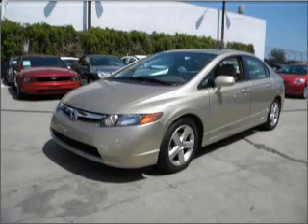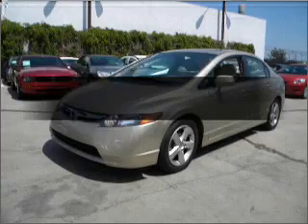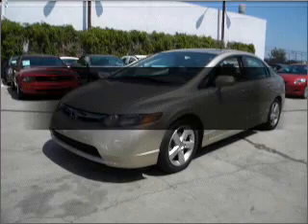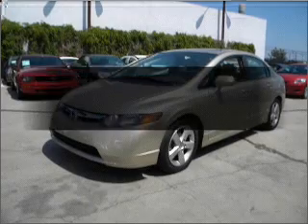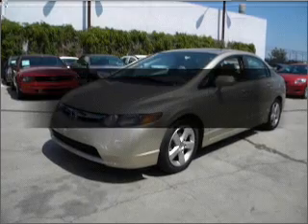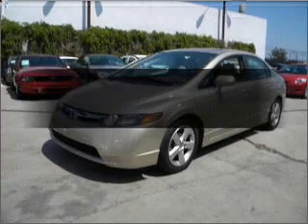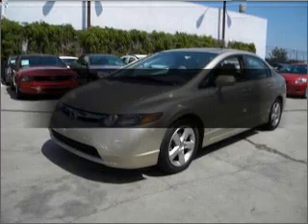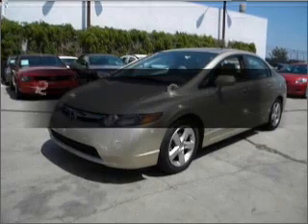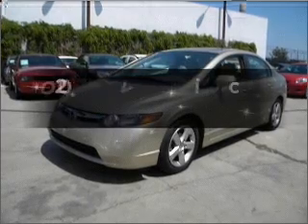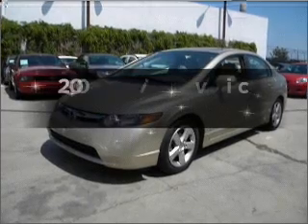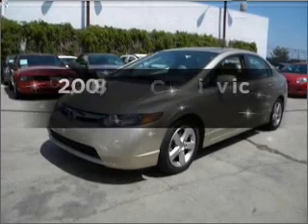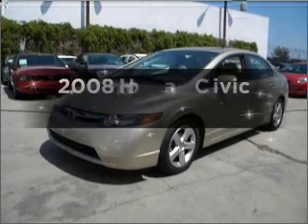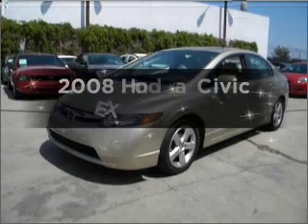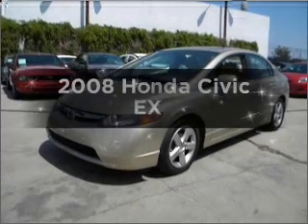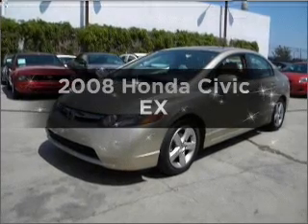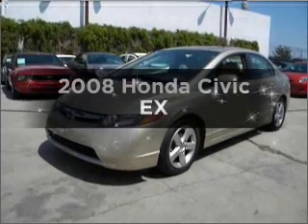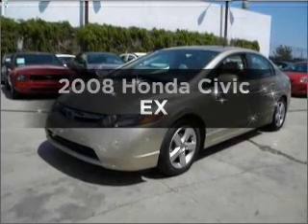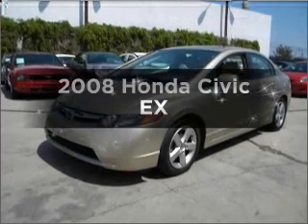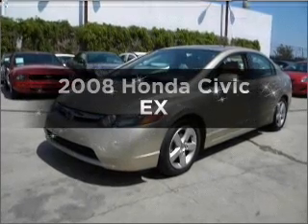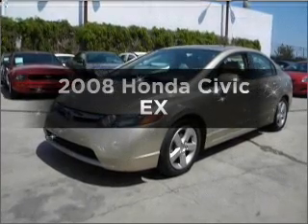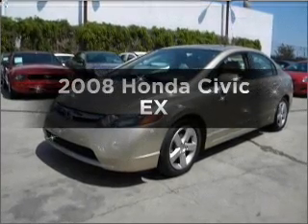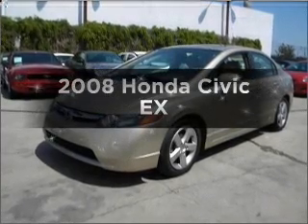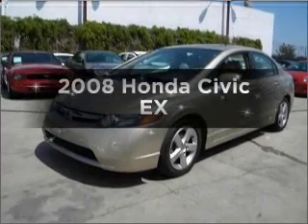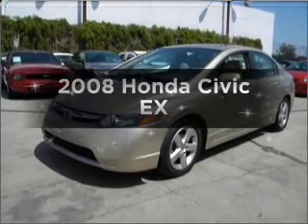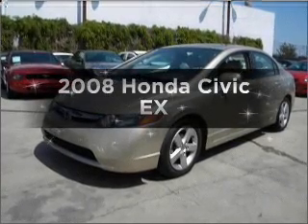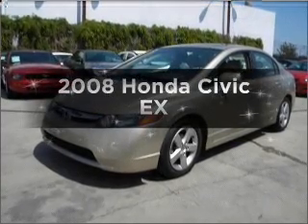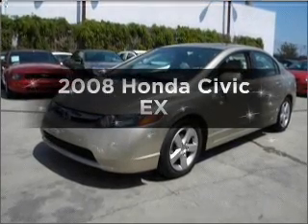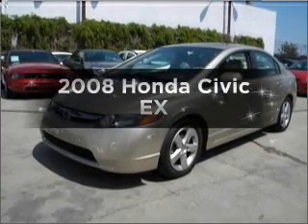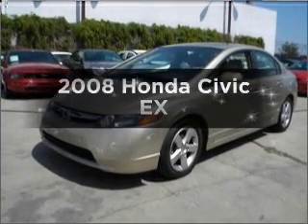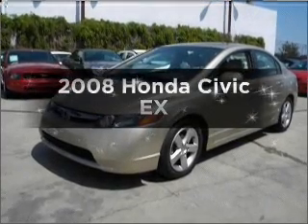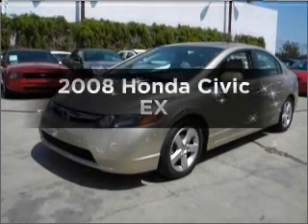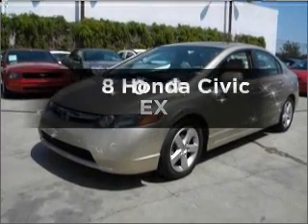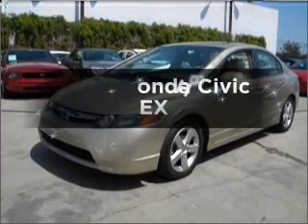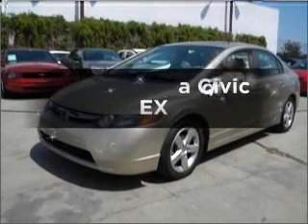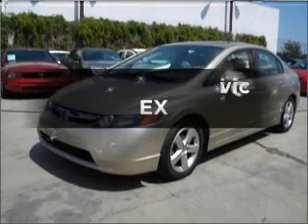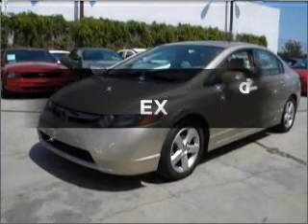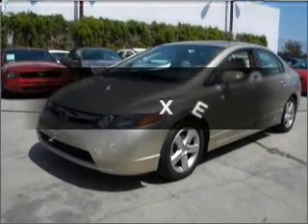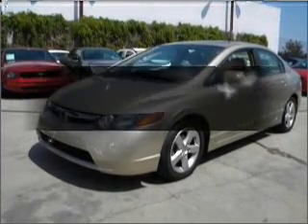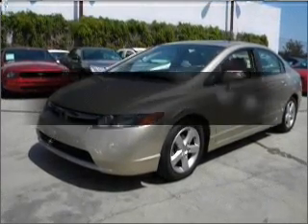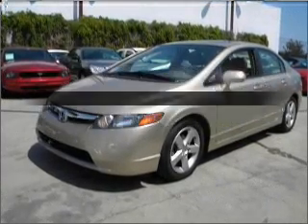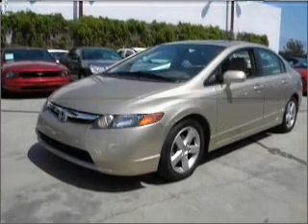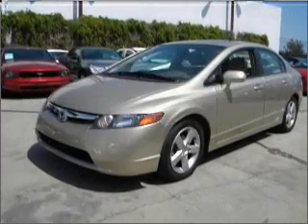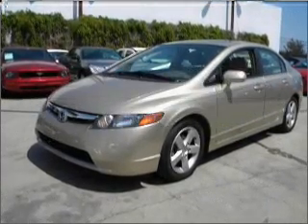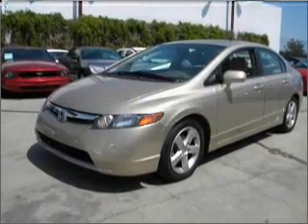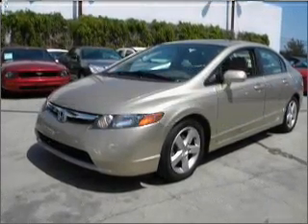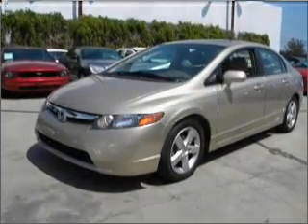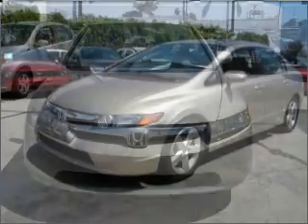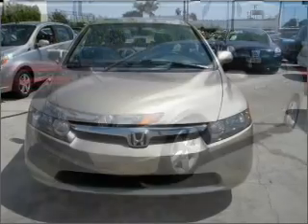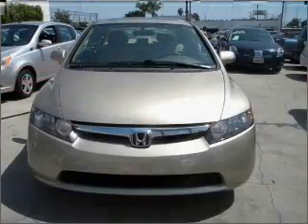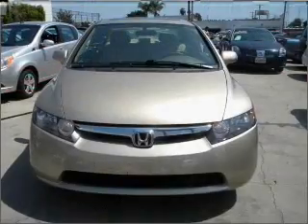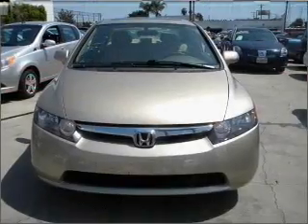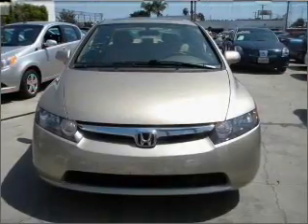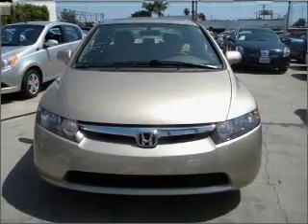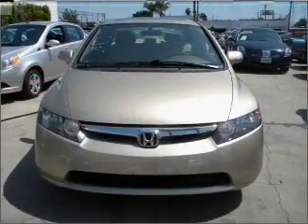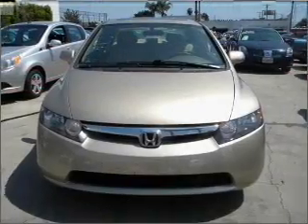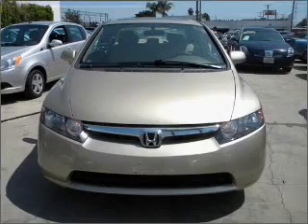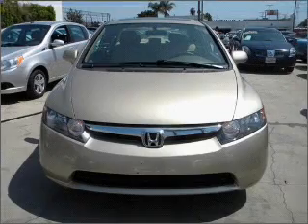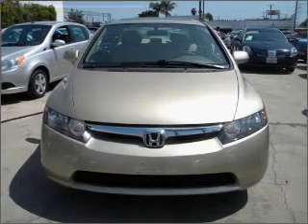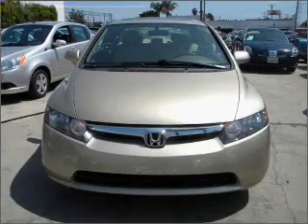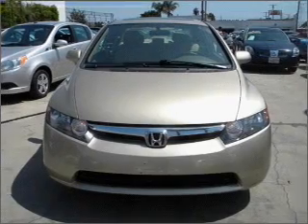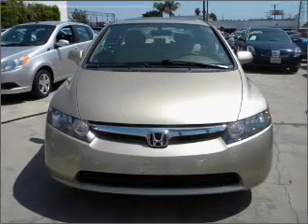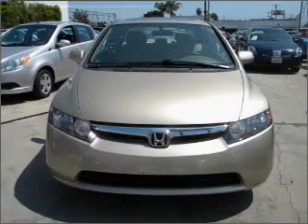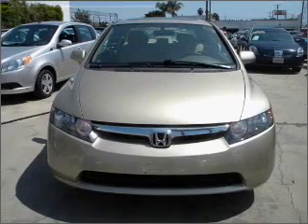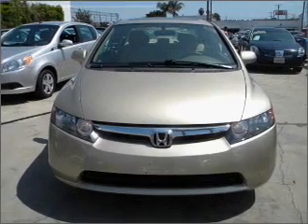Check out this 2008 Honda Civic. If you're looking for a first-rate auto, this one could be yours today.